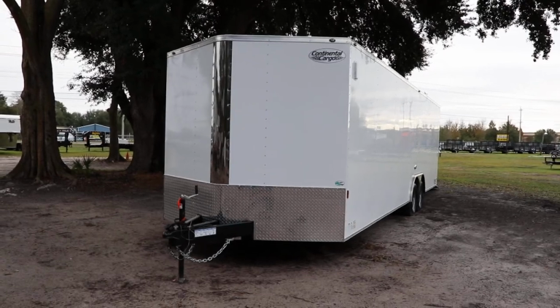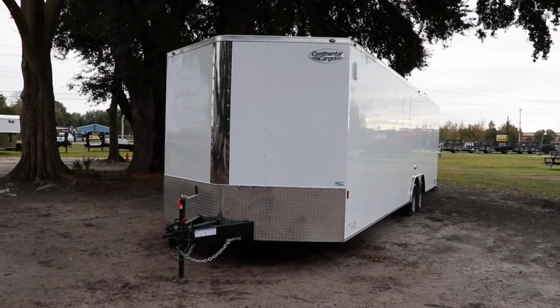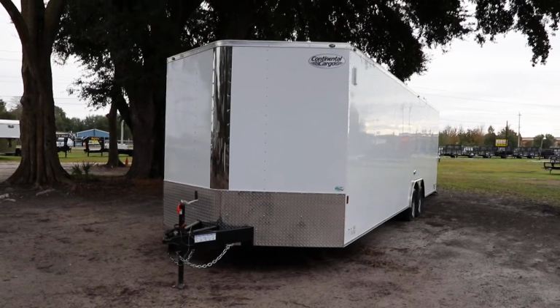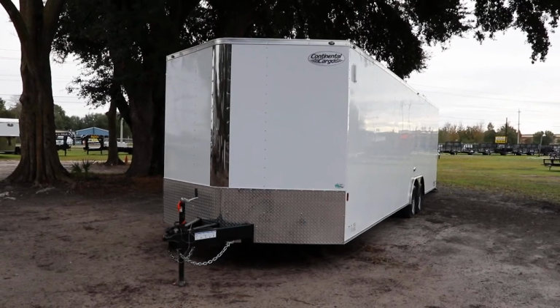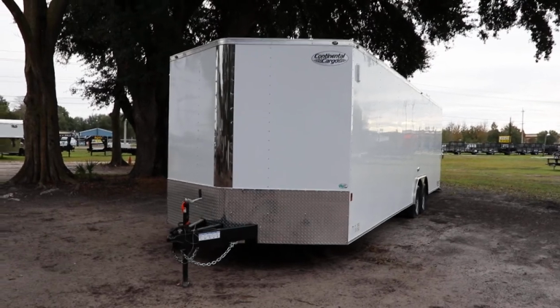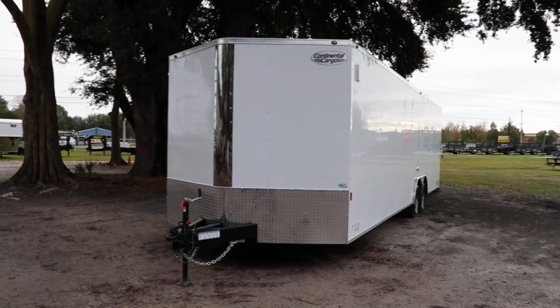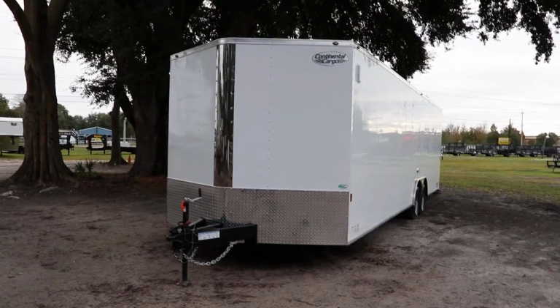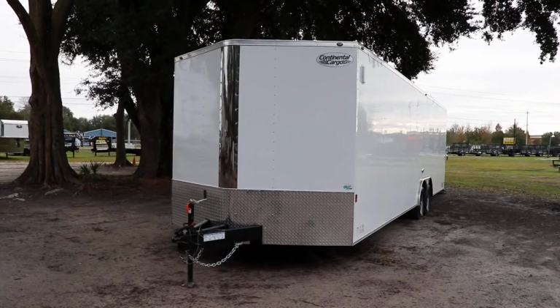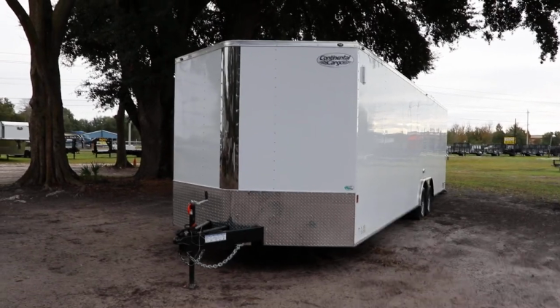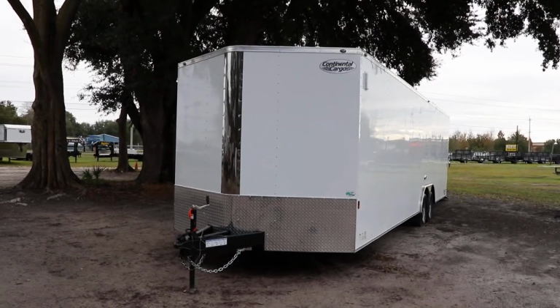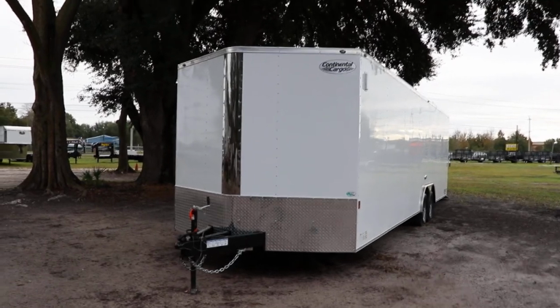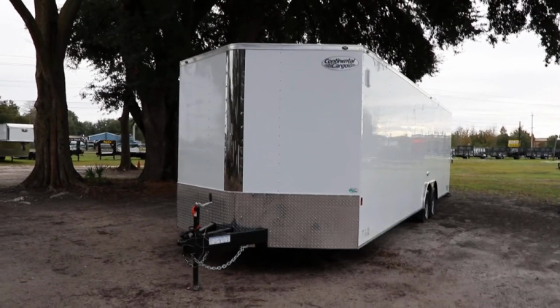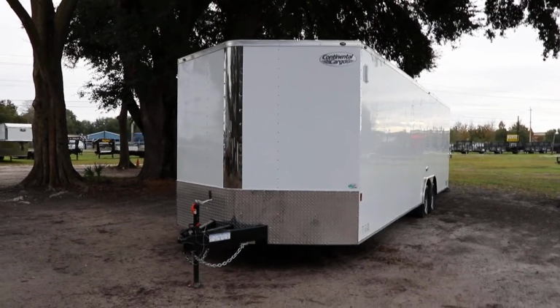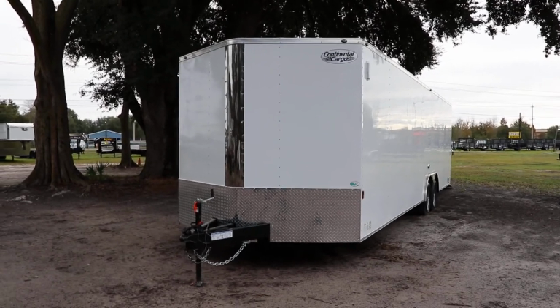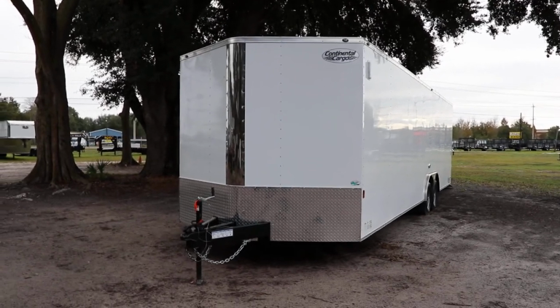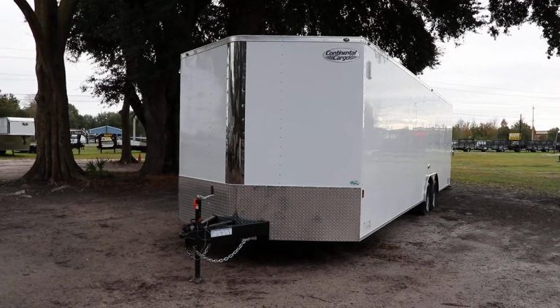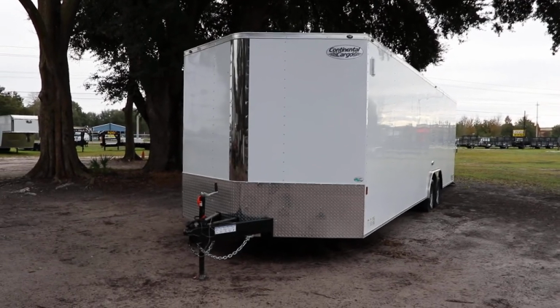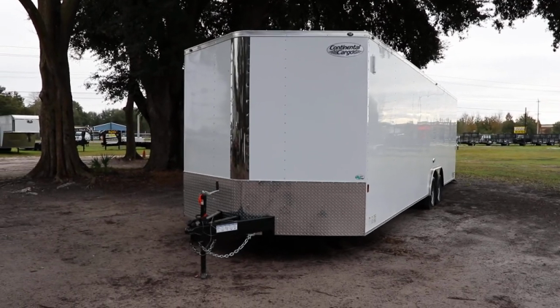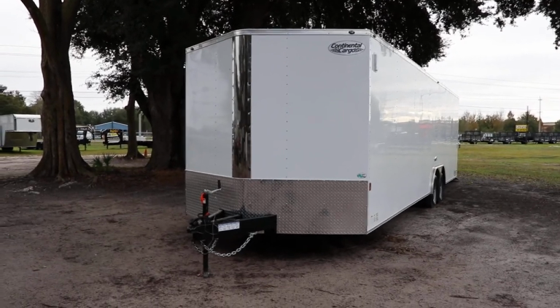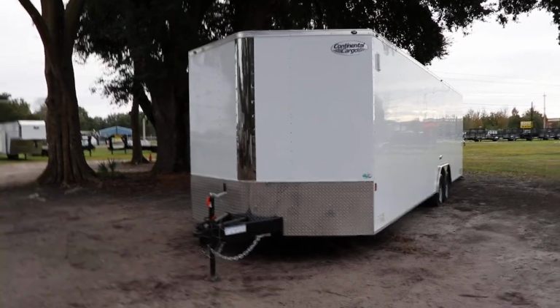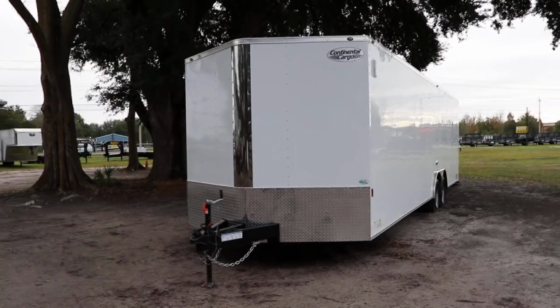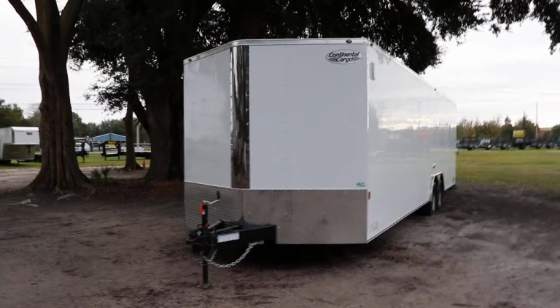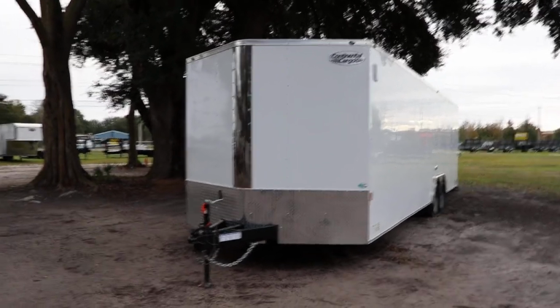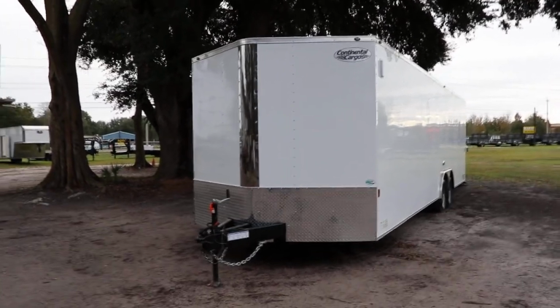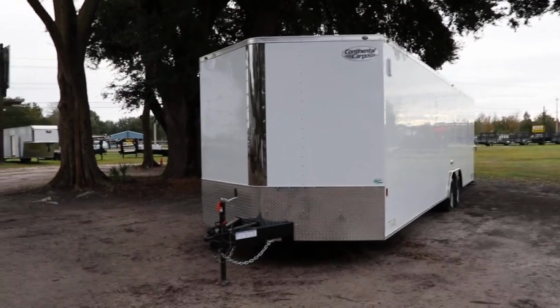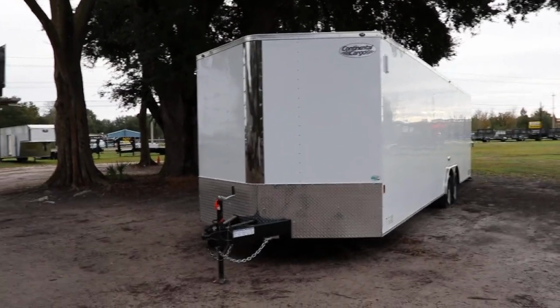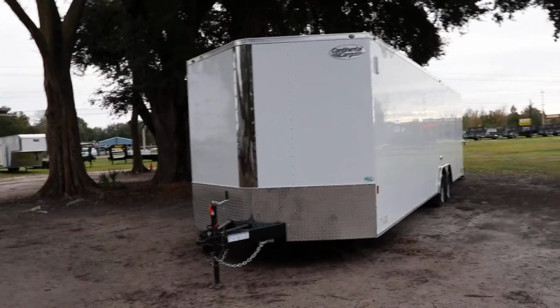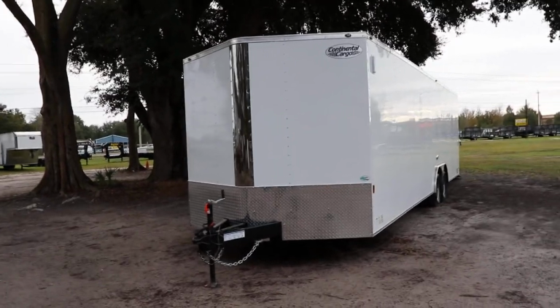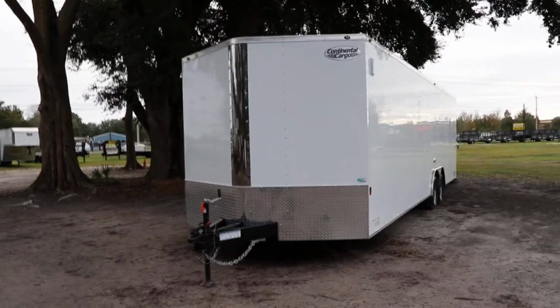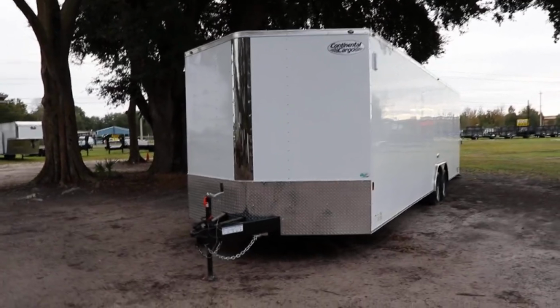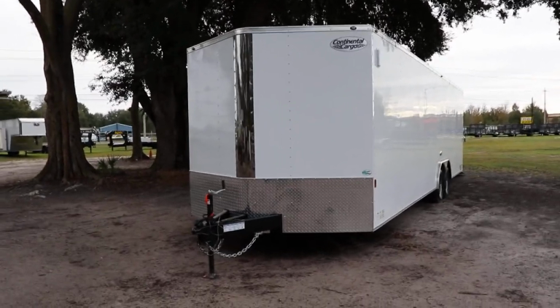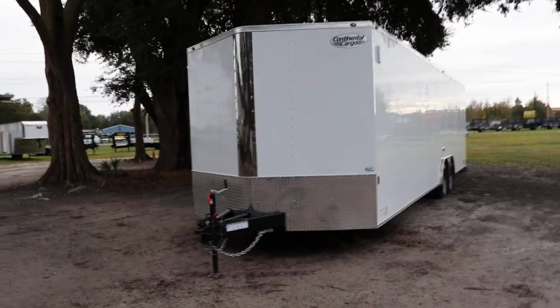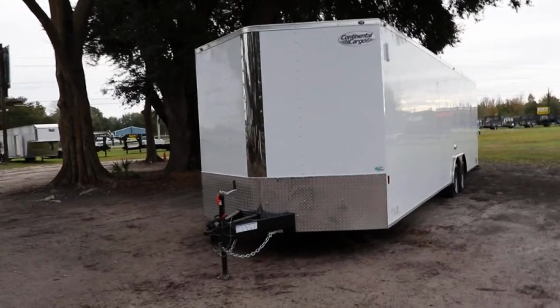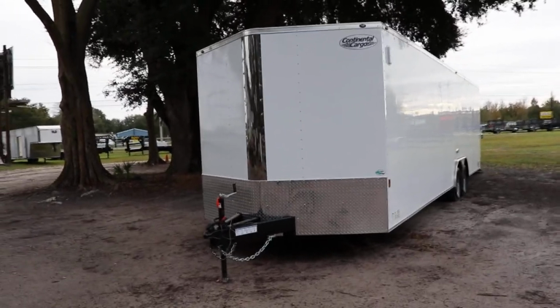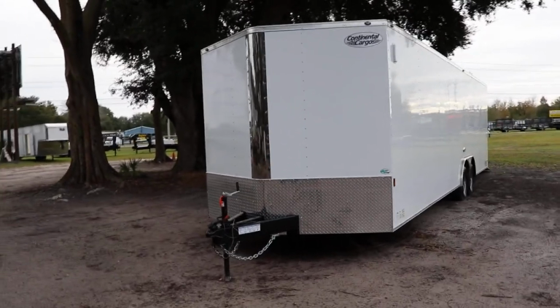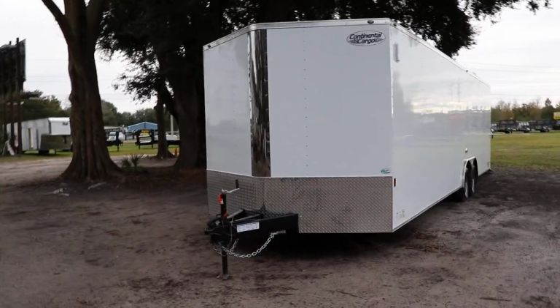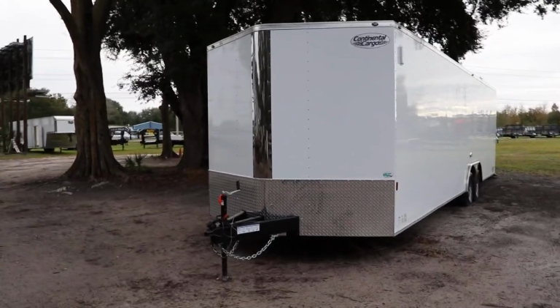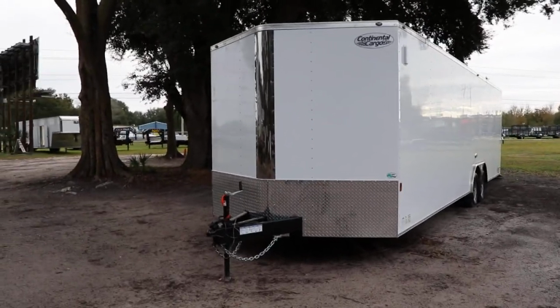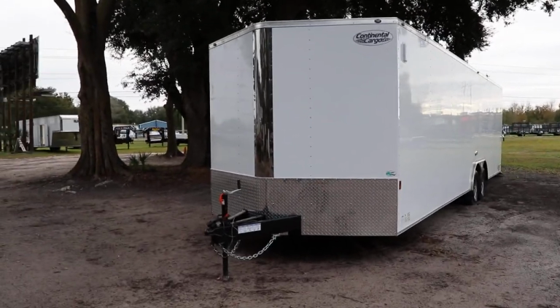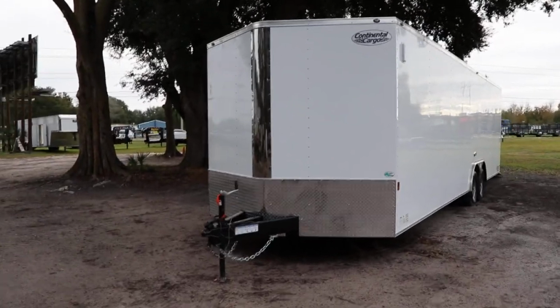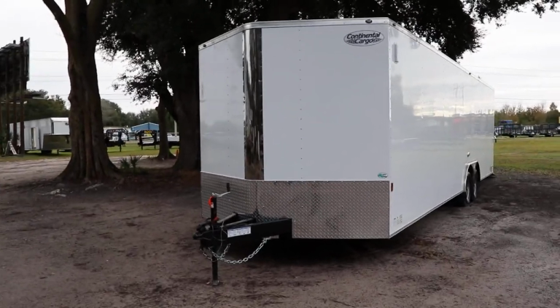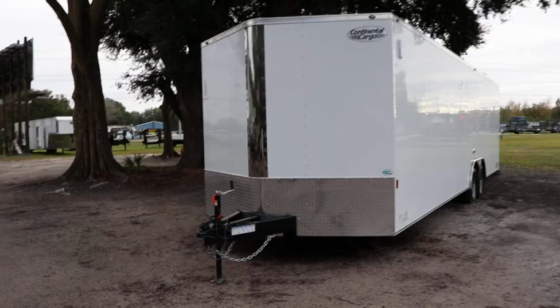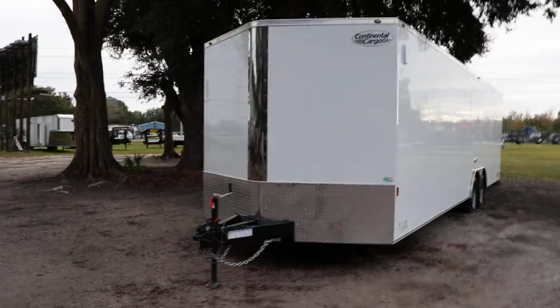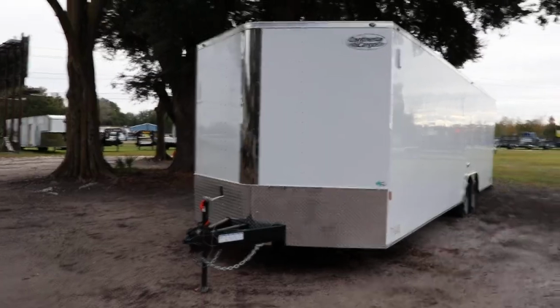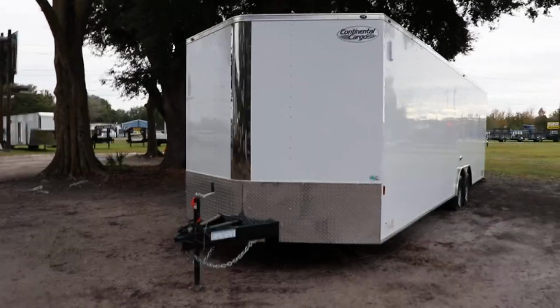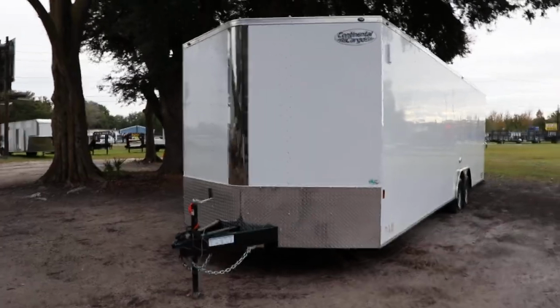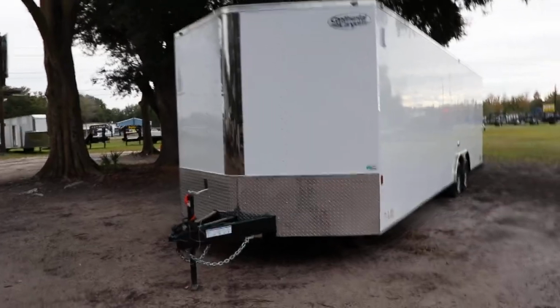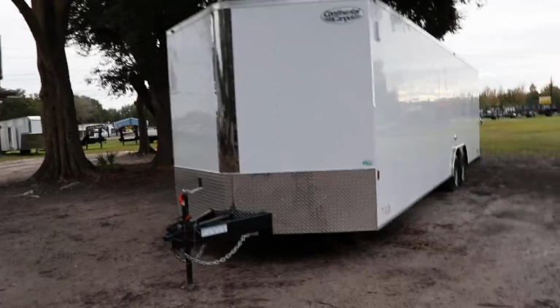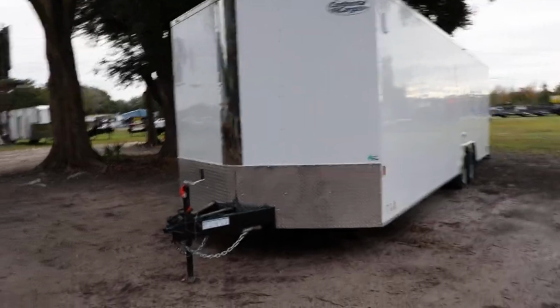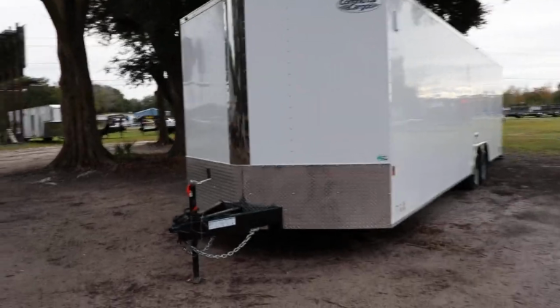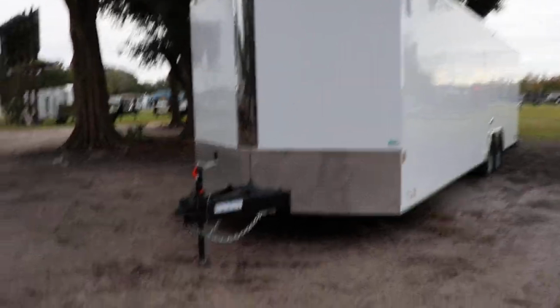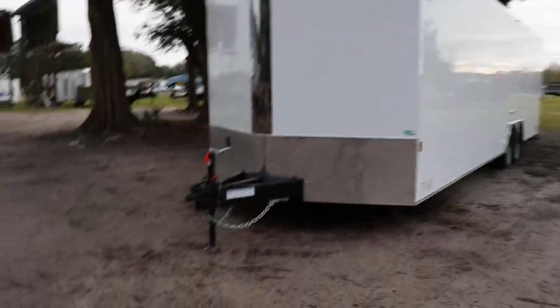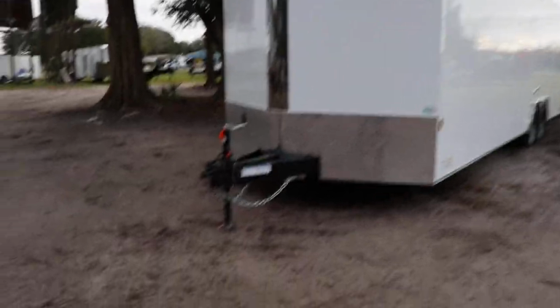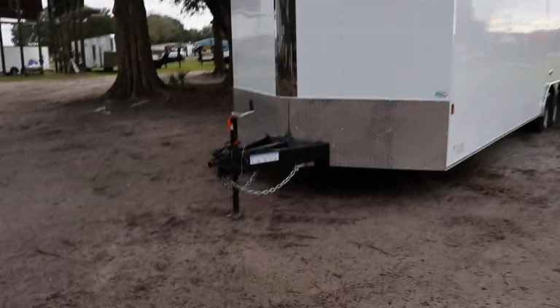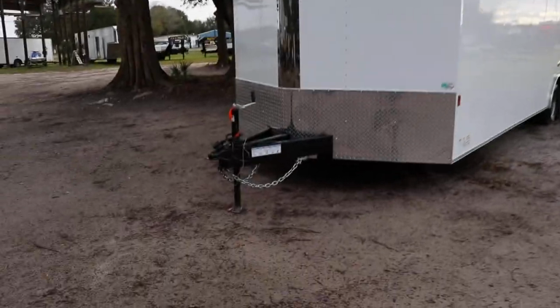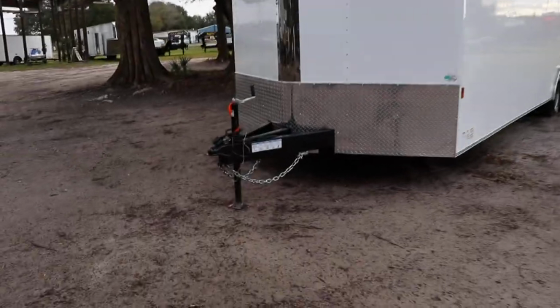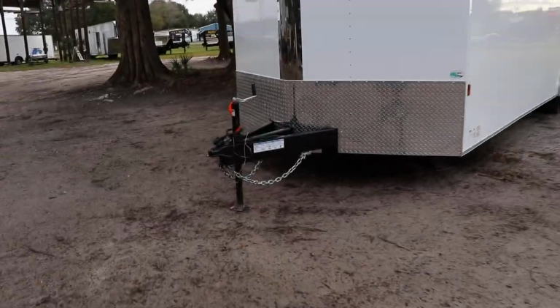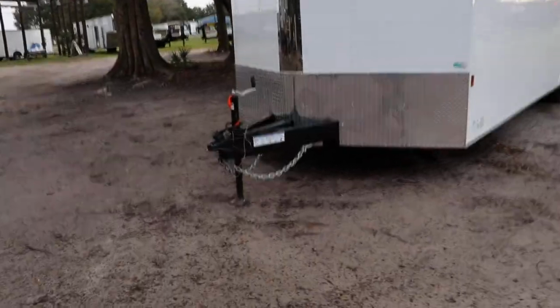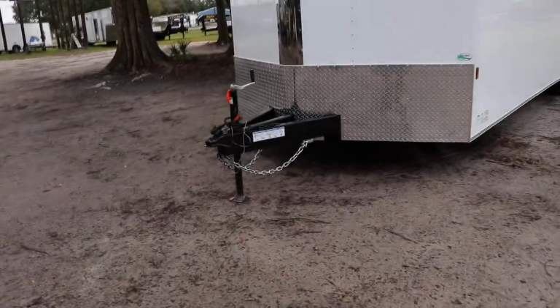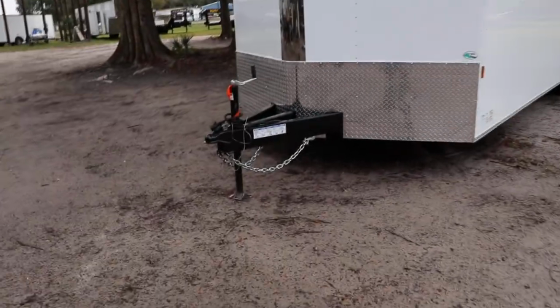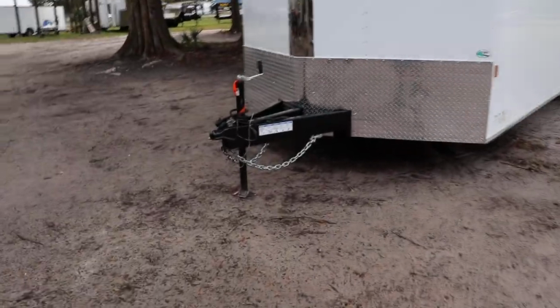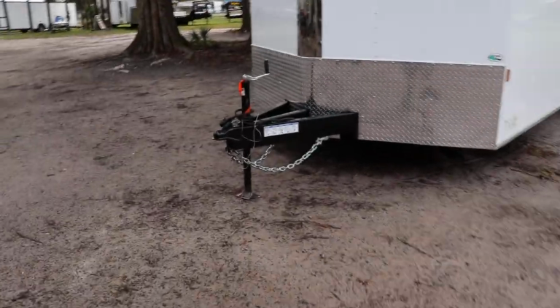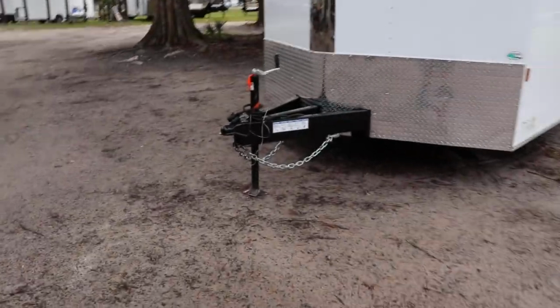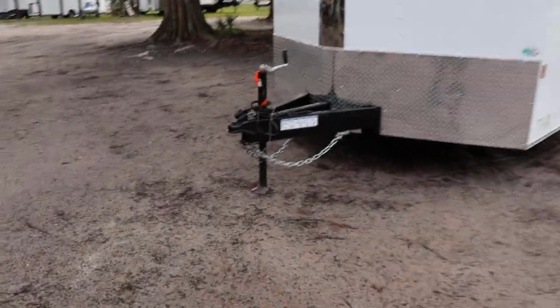Here we have an 8.5x28 Continental Cargo Enclosed Racing Trailer. This trailer has an all steel frame with all DOT approved lighting.